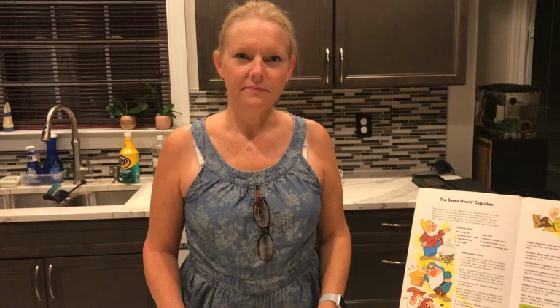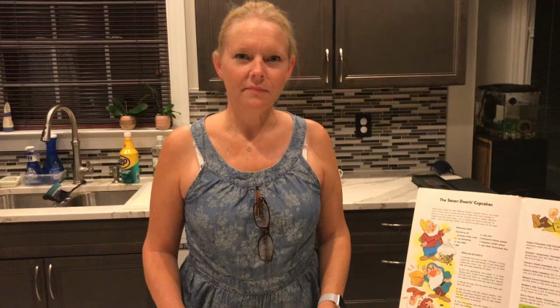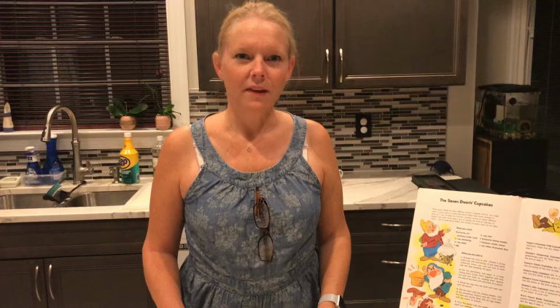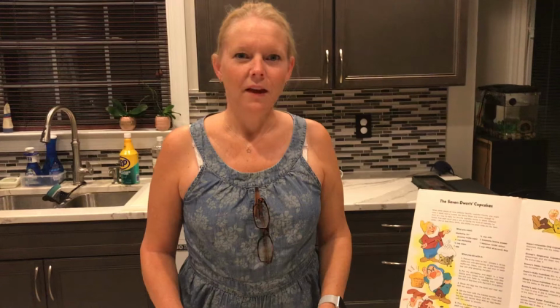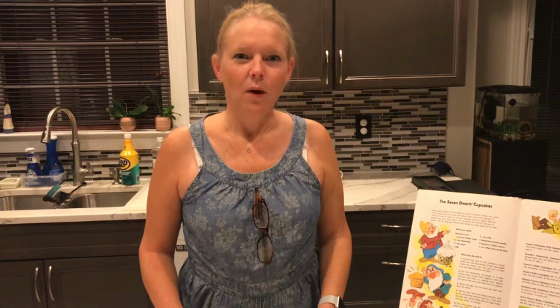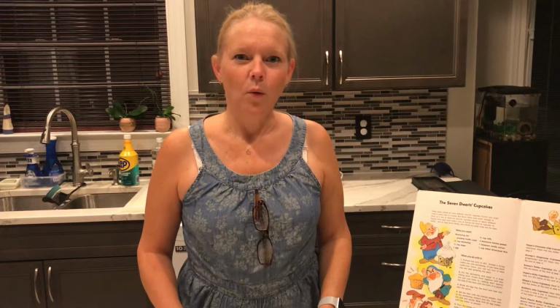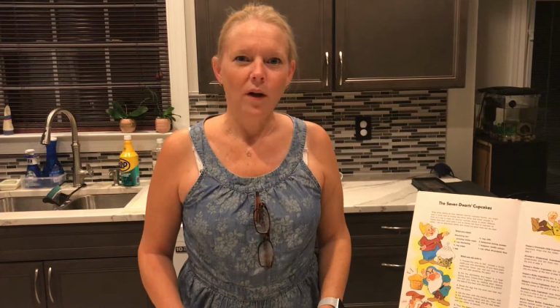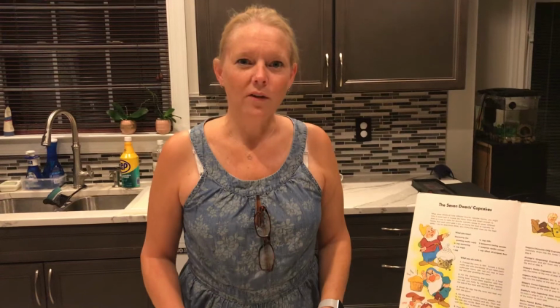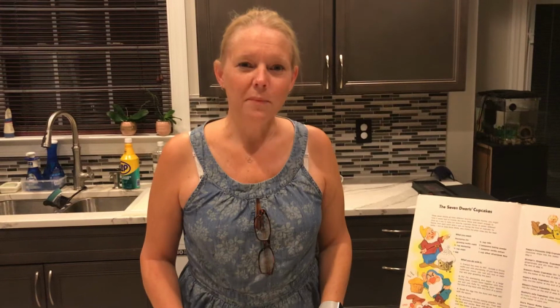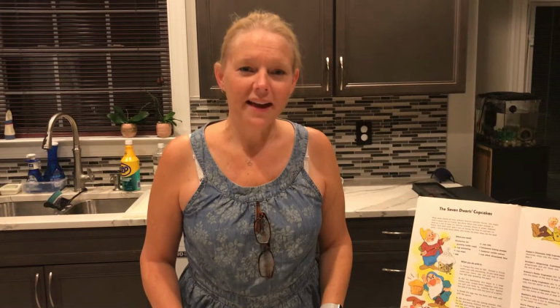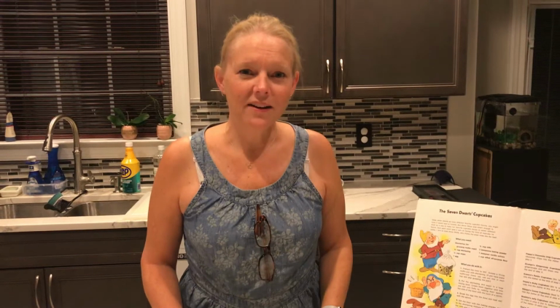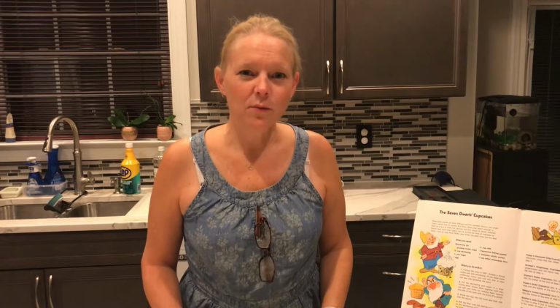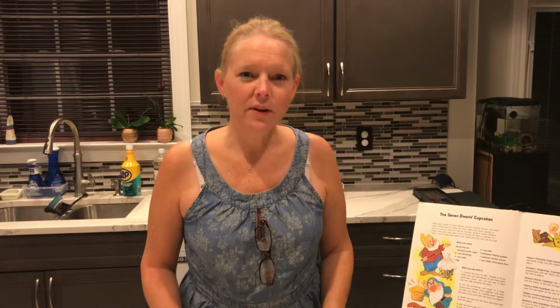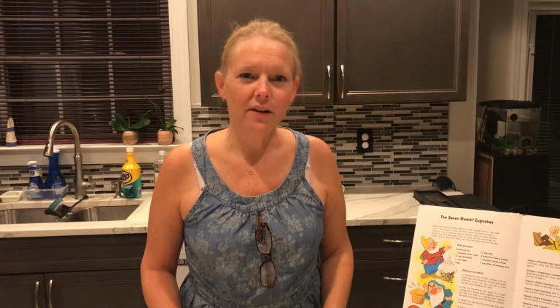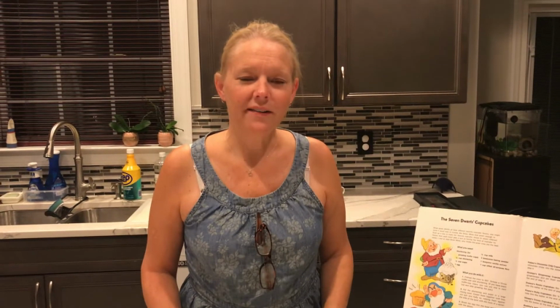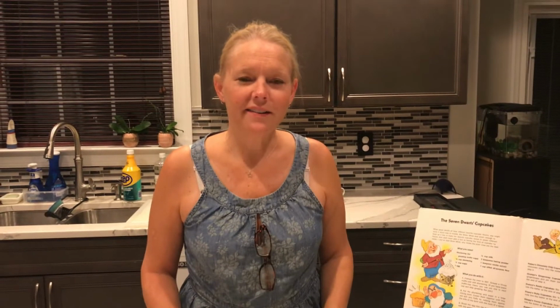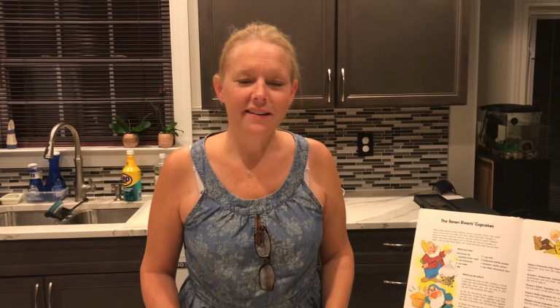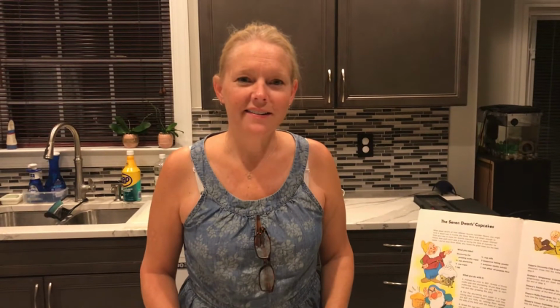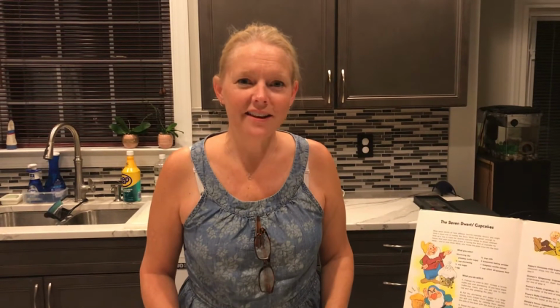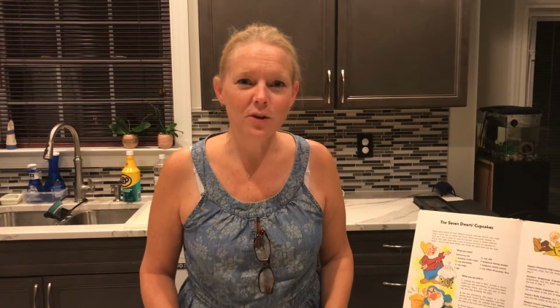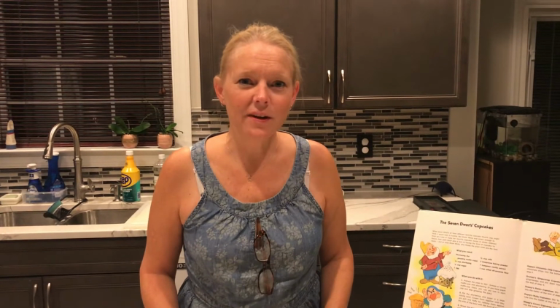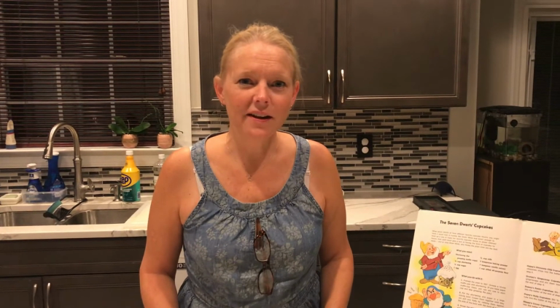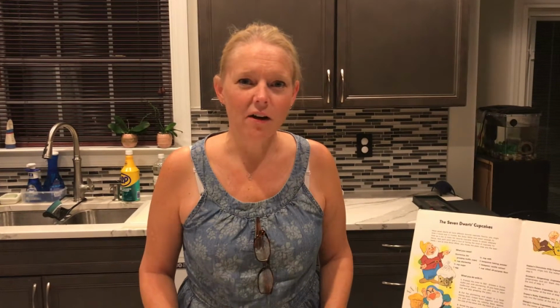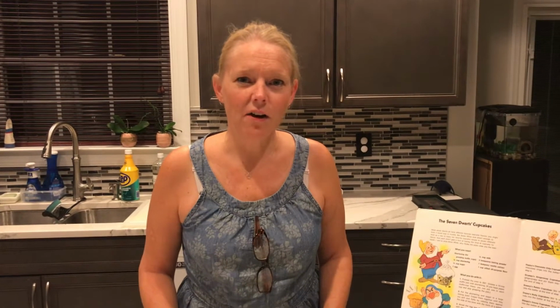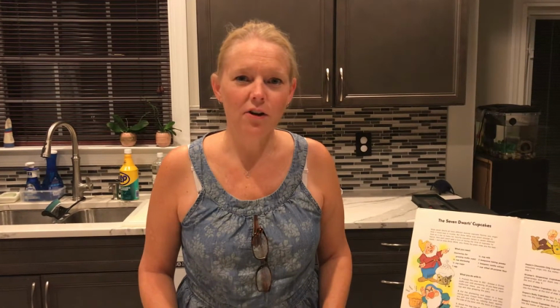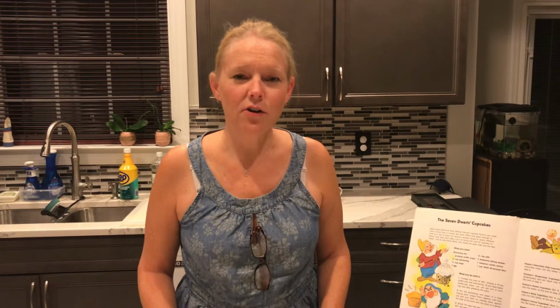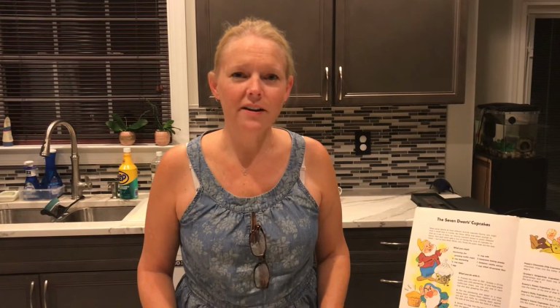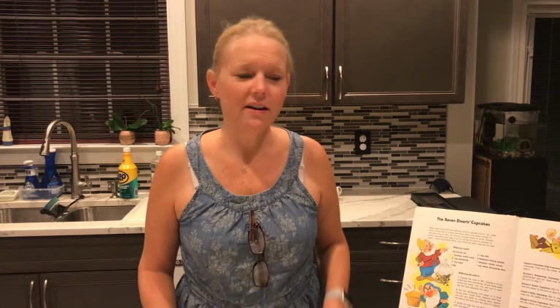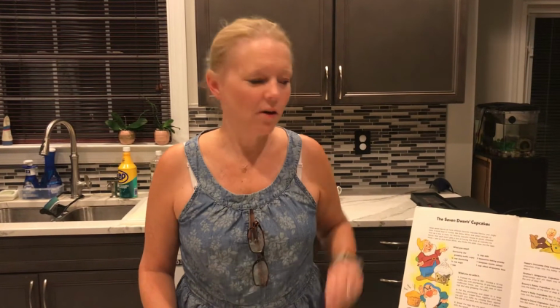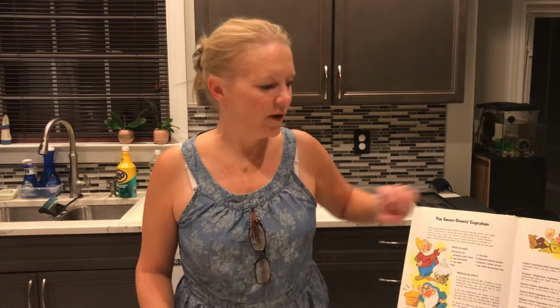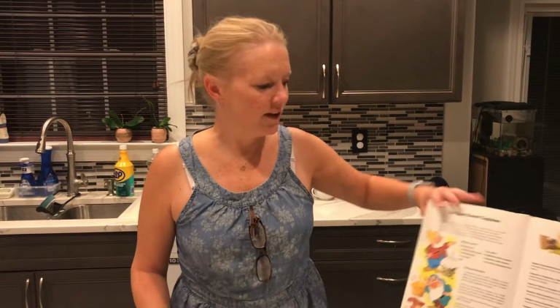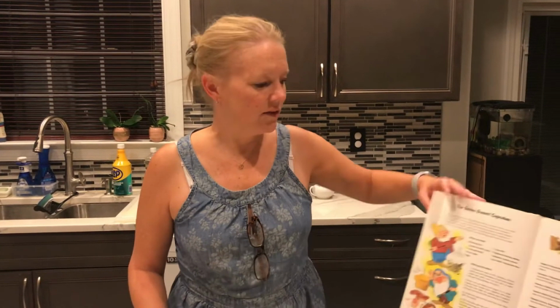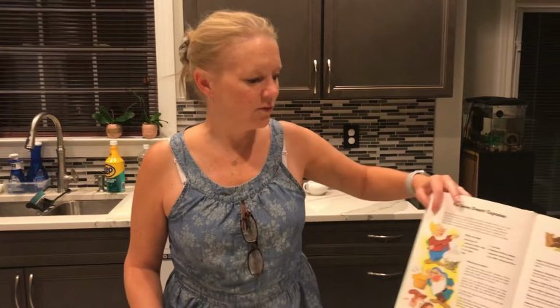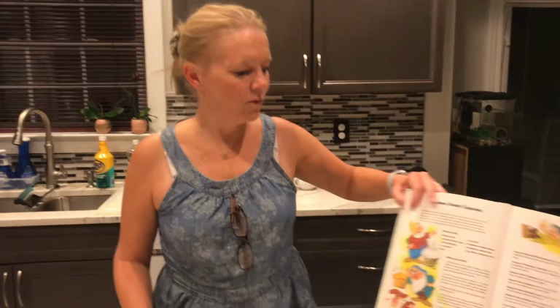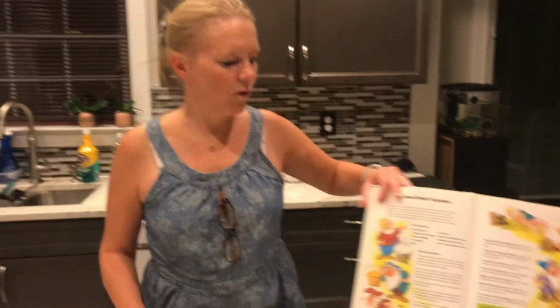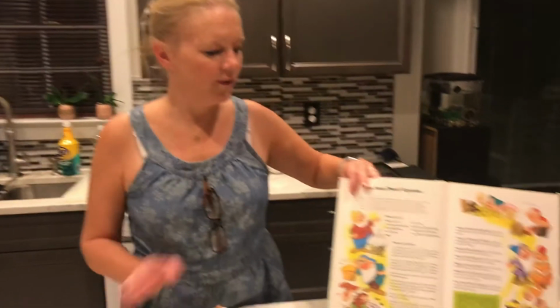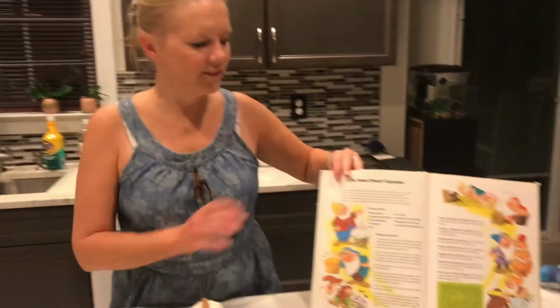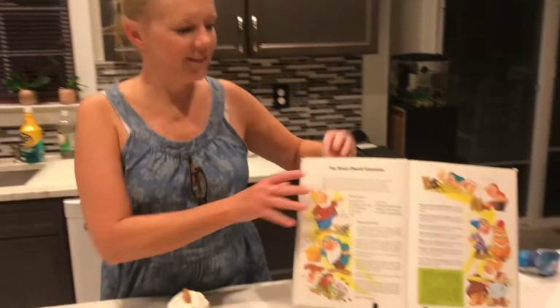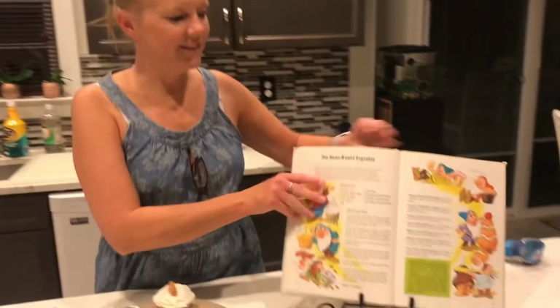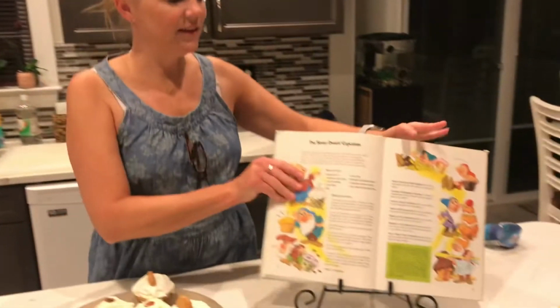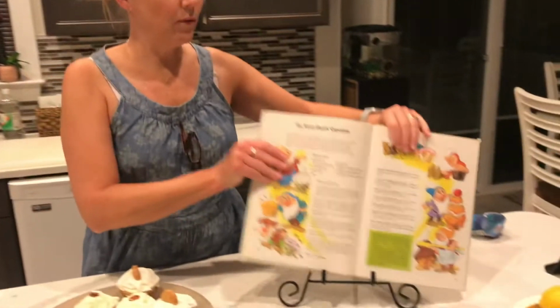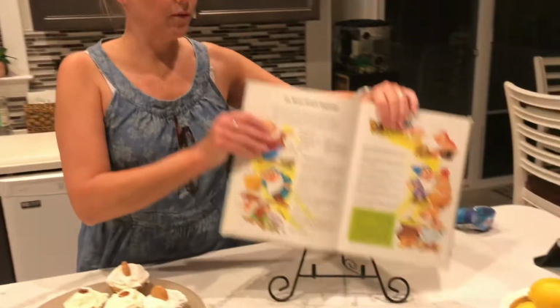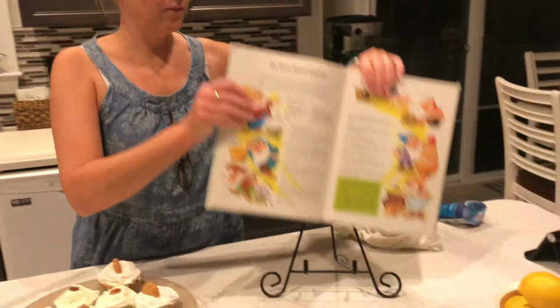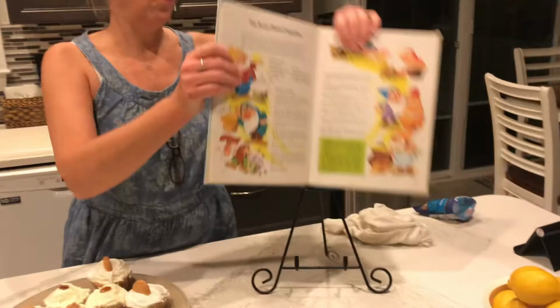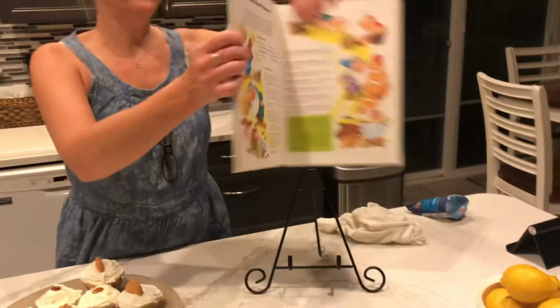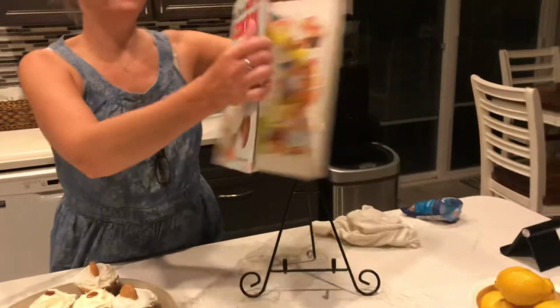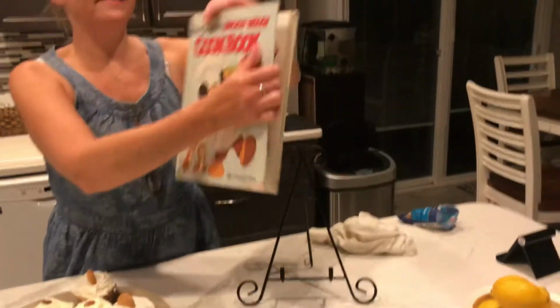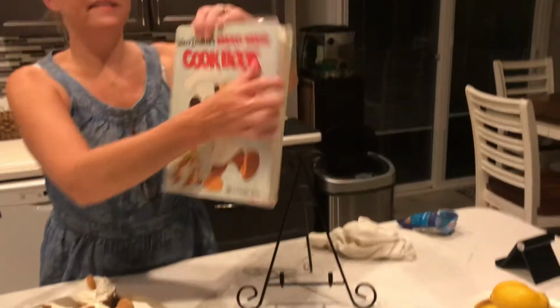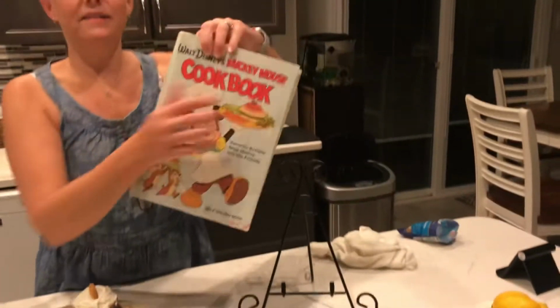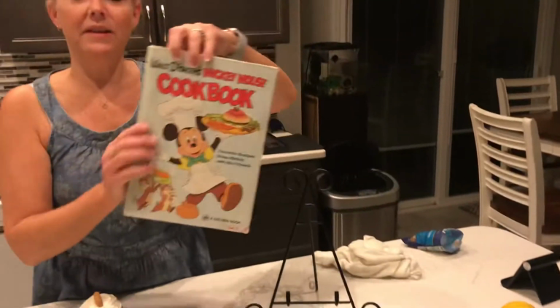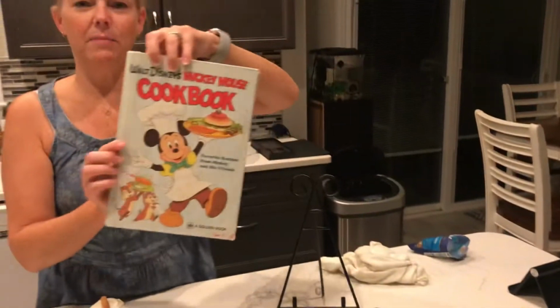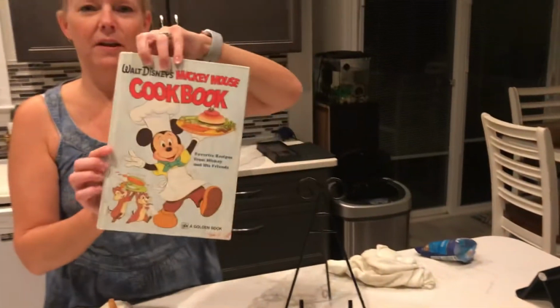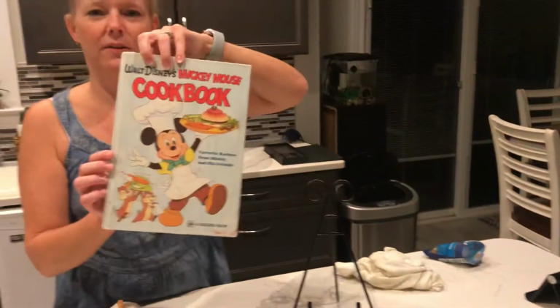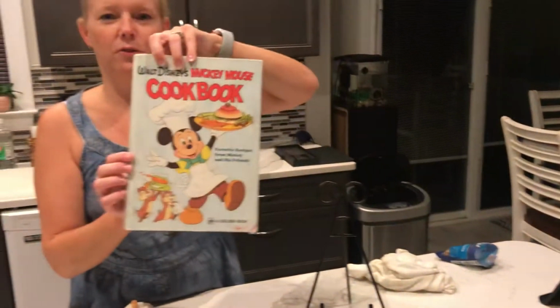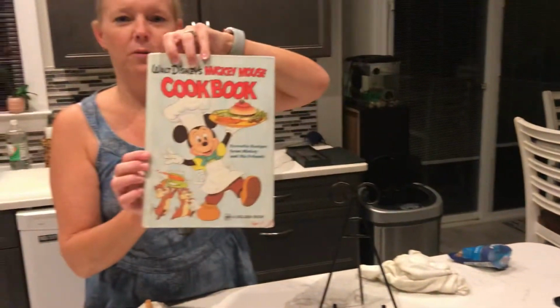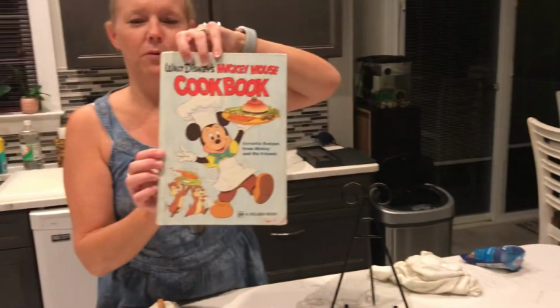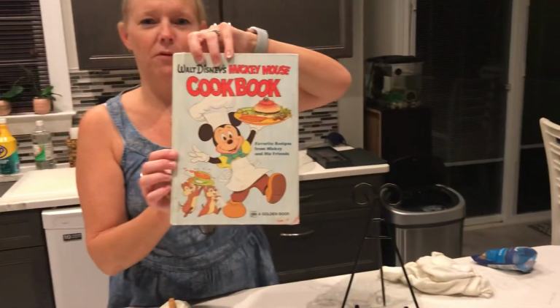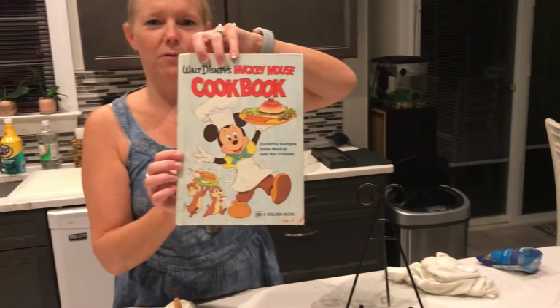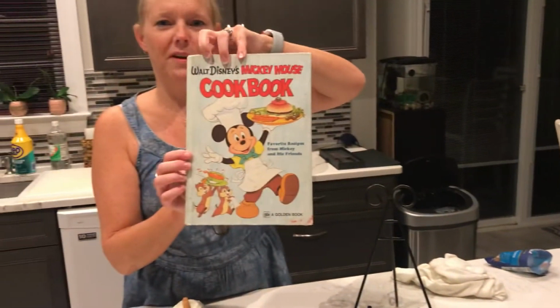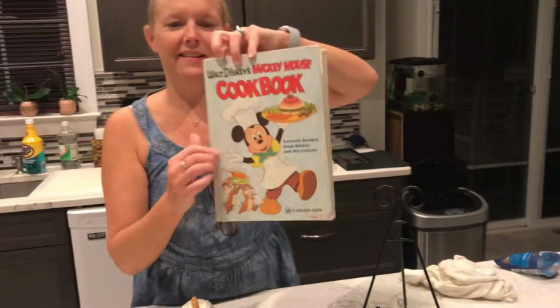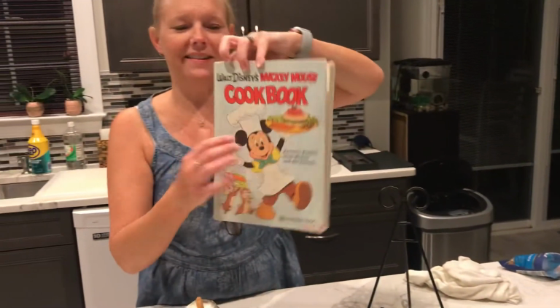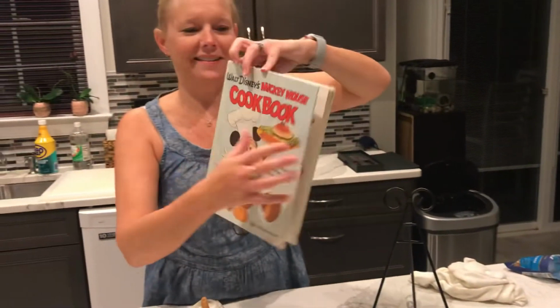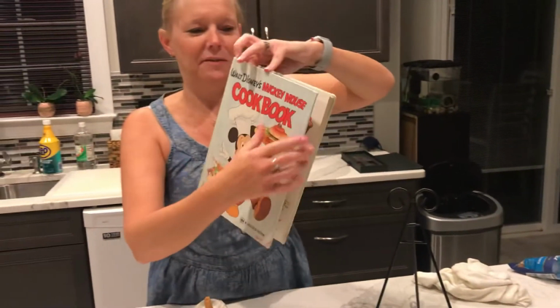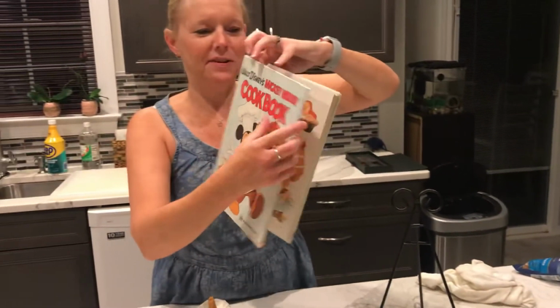Welcome back. We are continuing our cooking our way through Walt Disney's Mickey Mouse Cookbook from 1975.